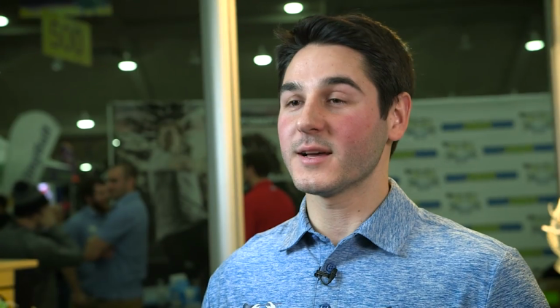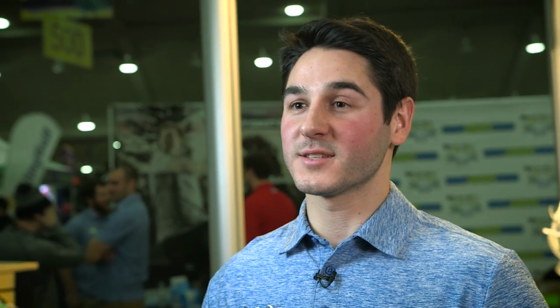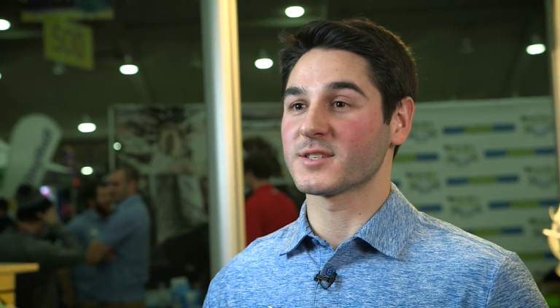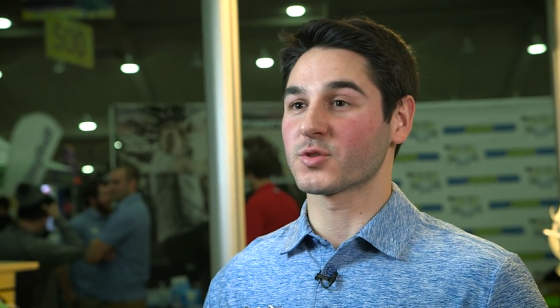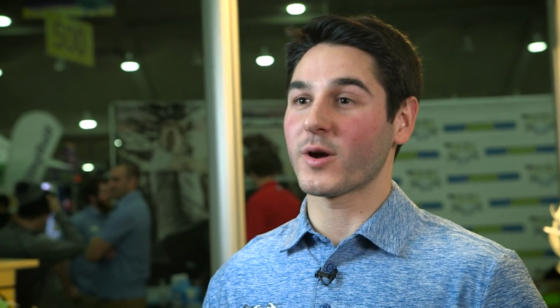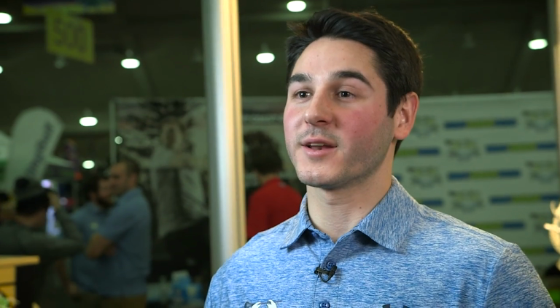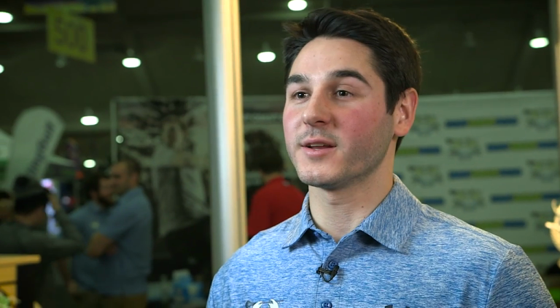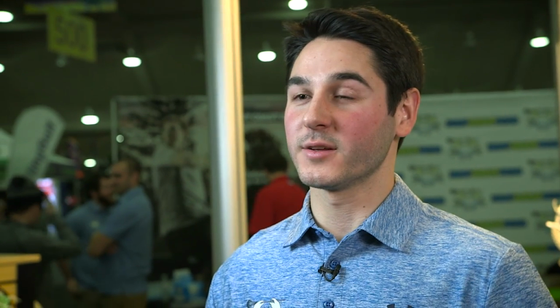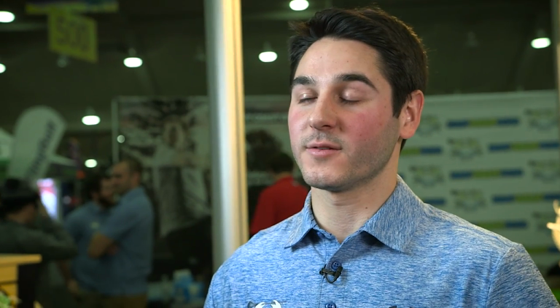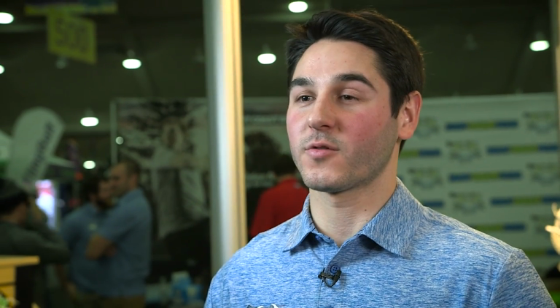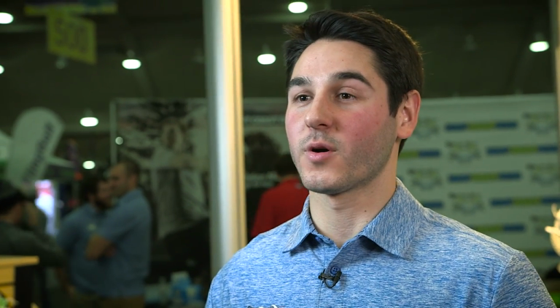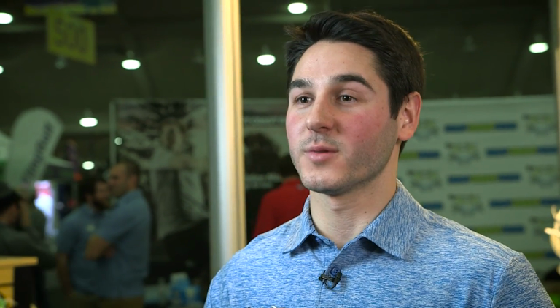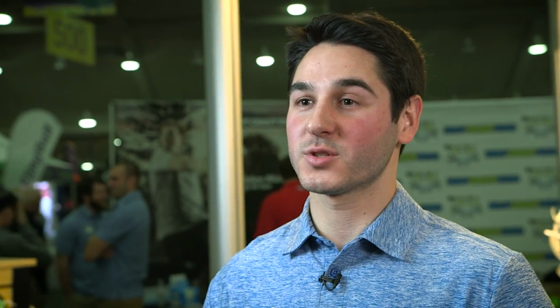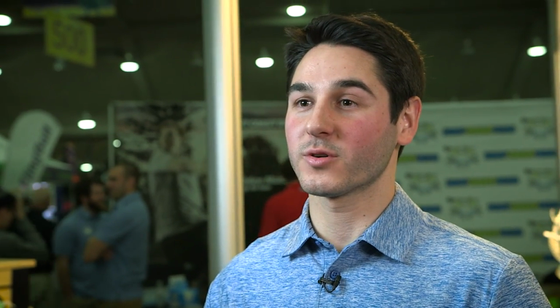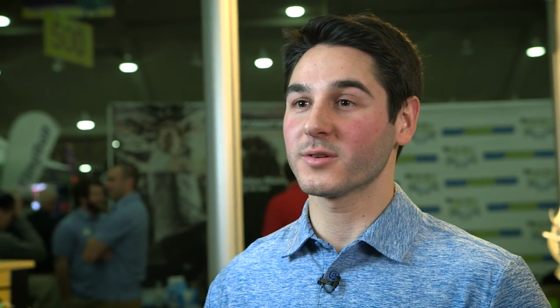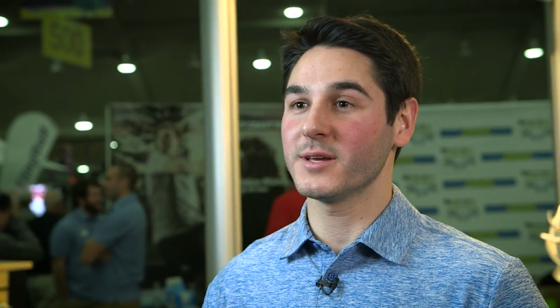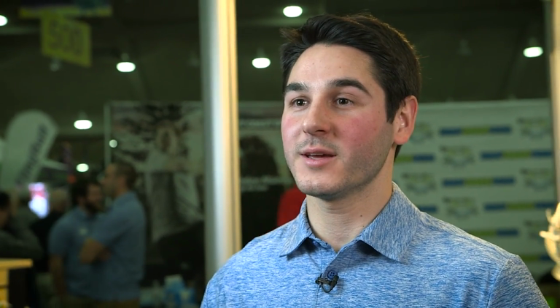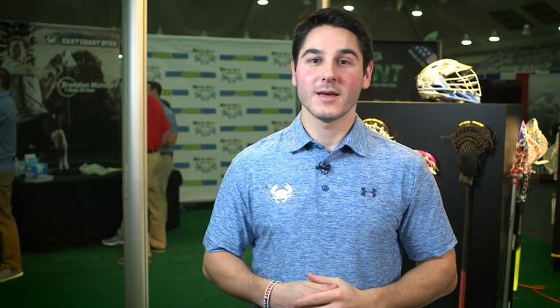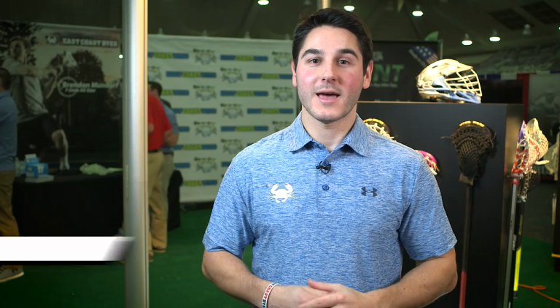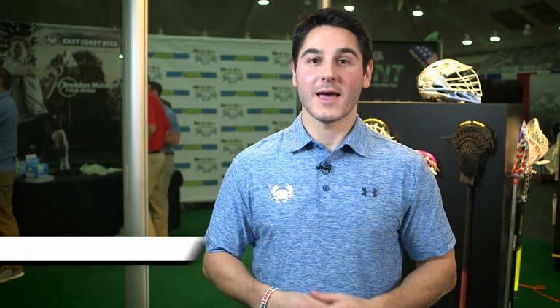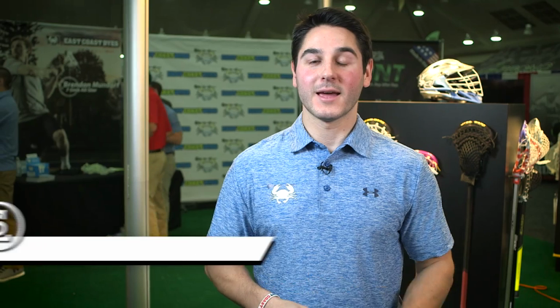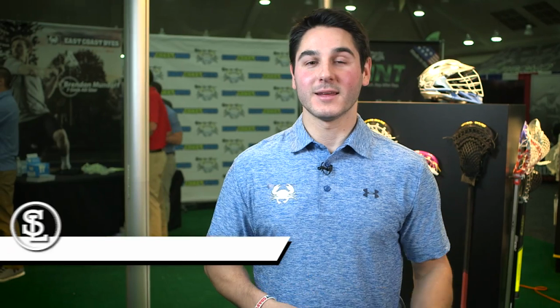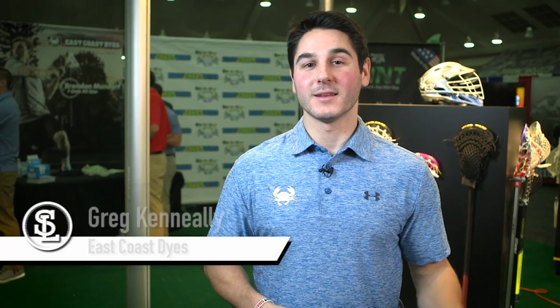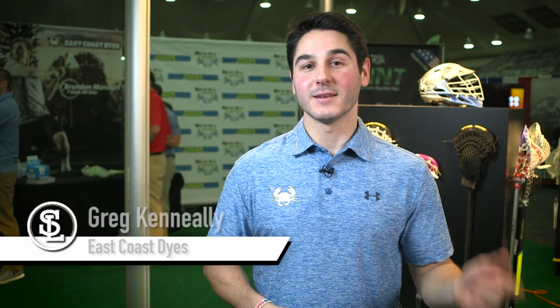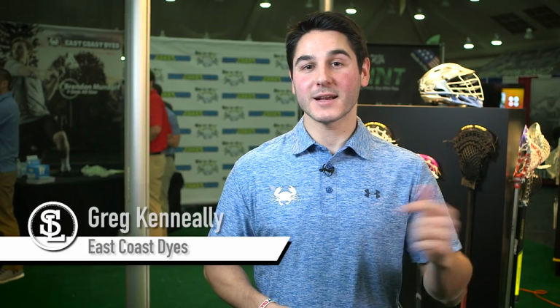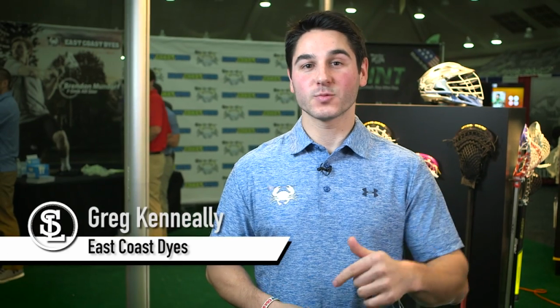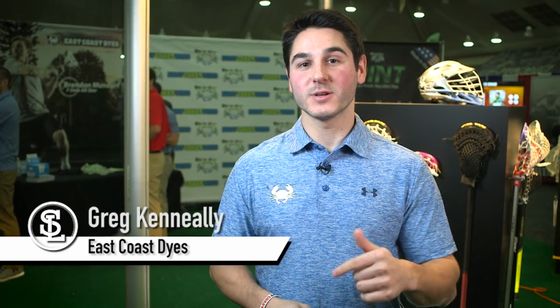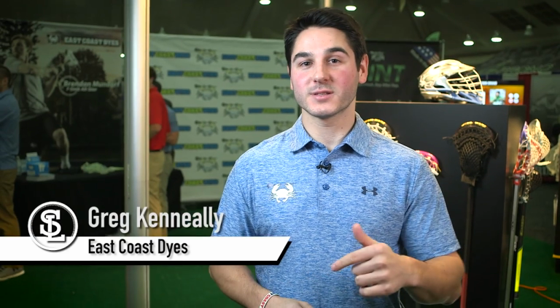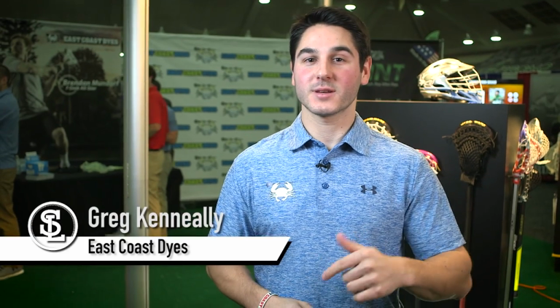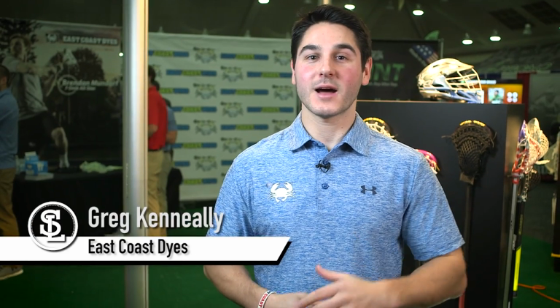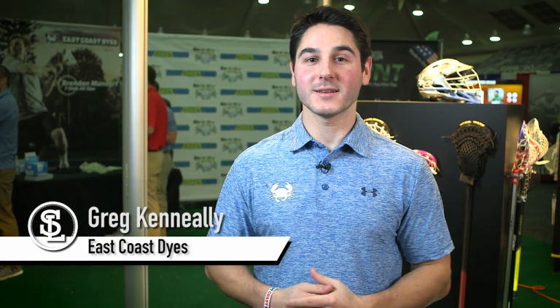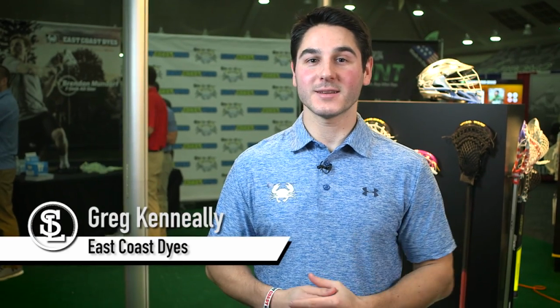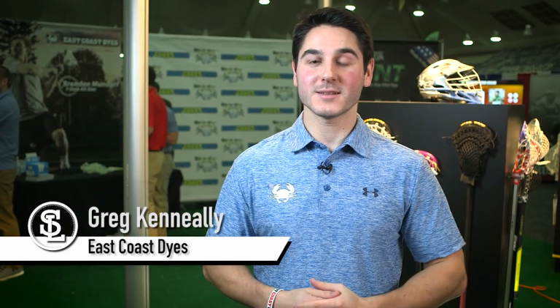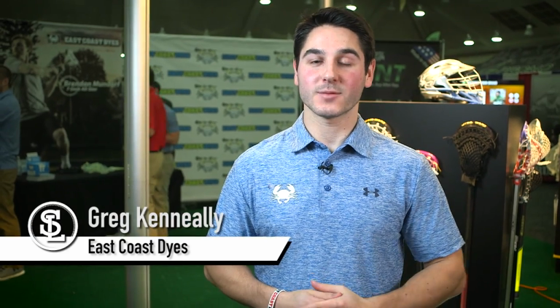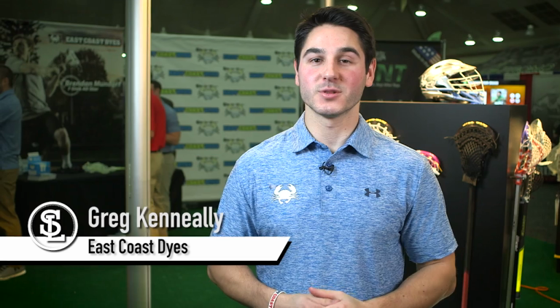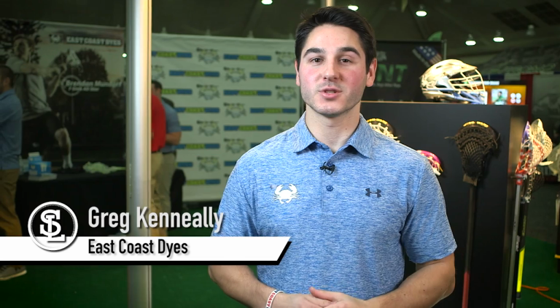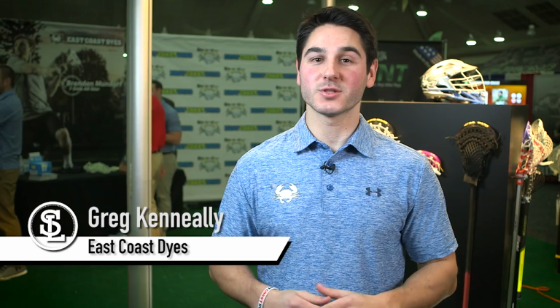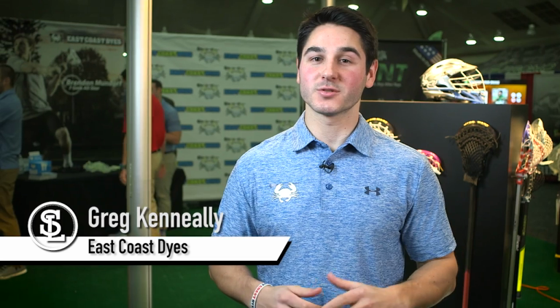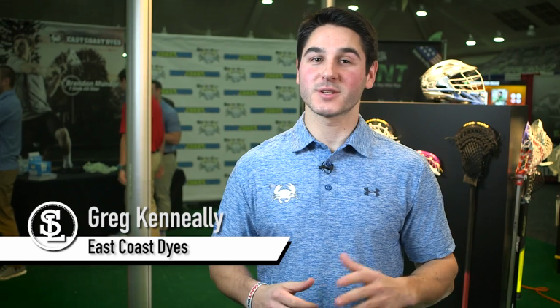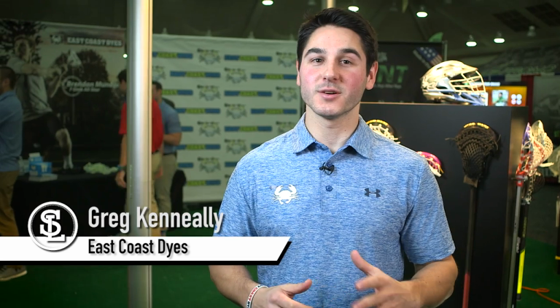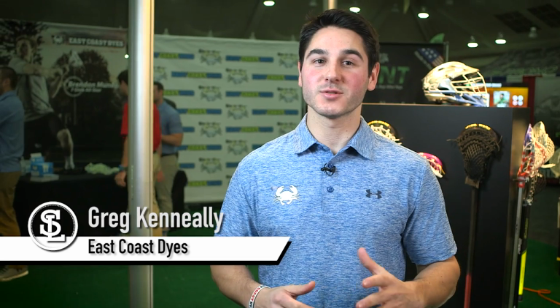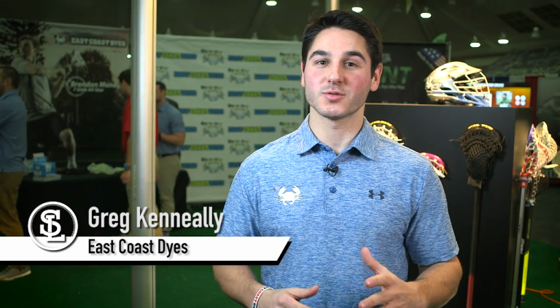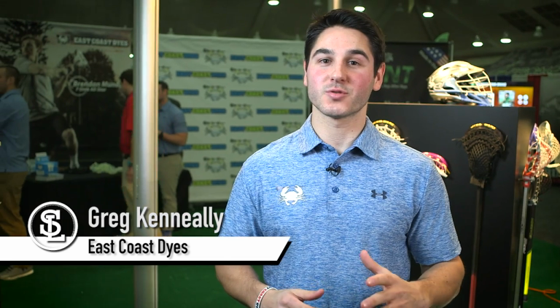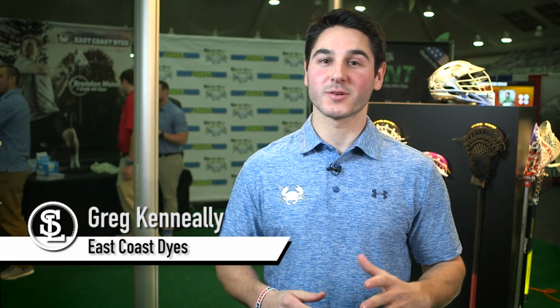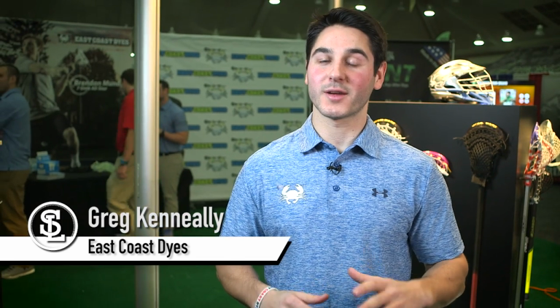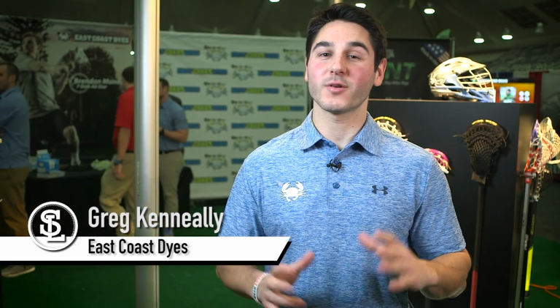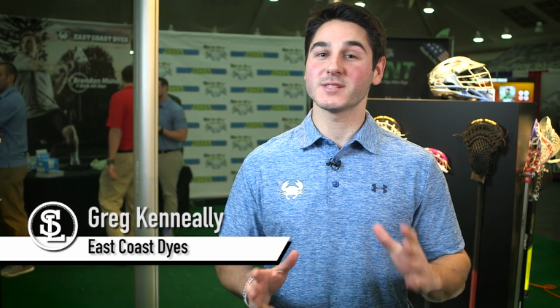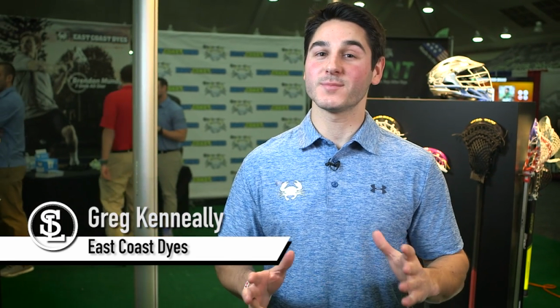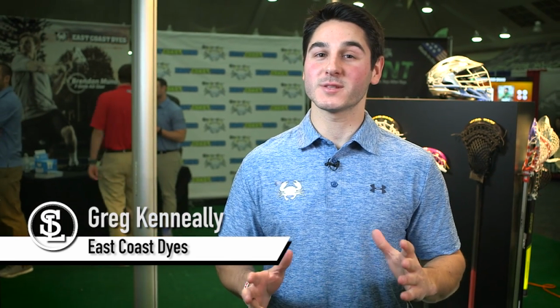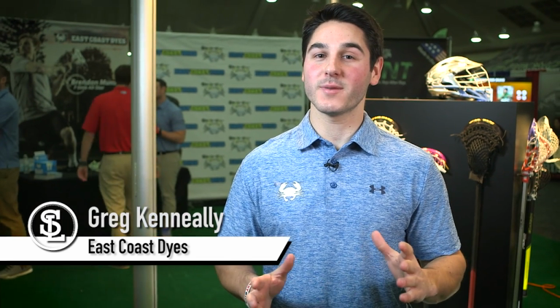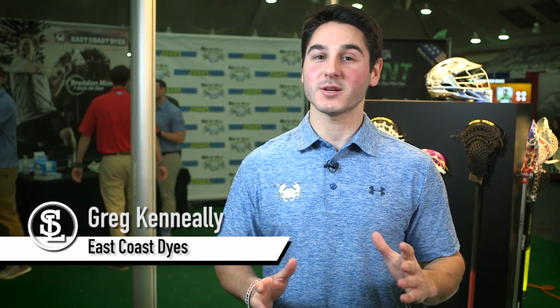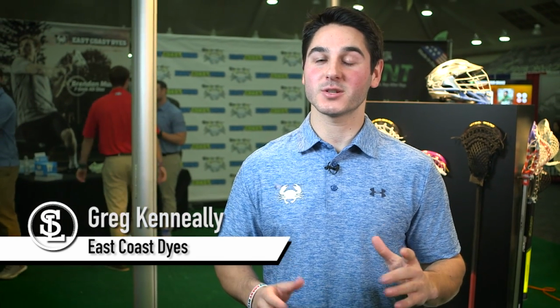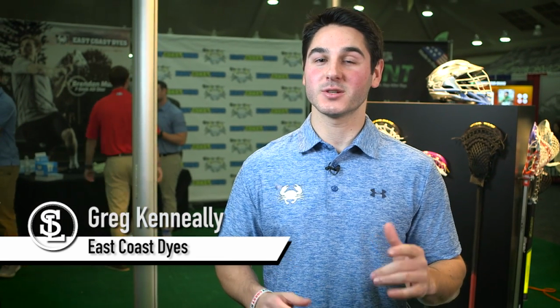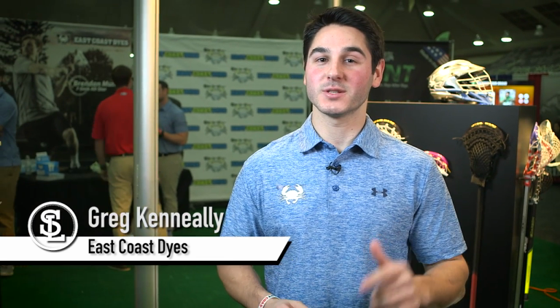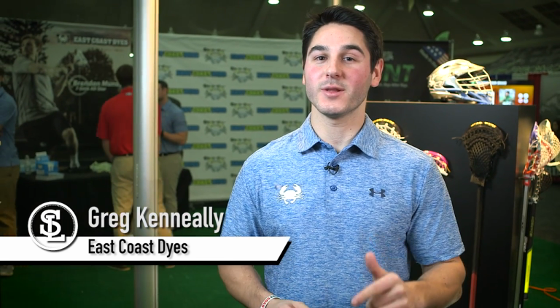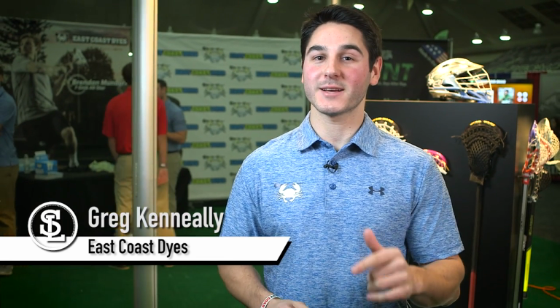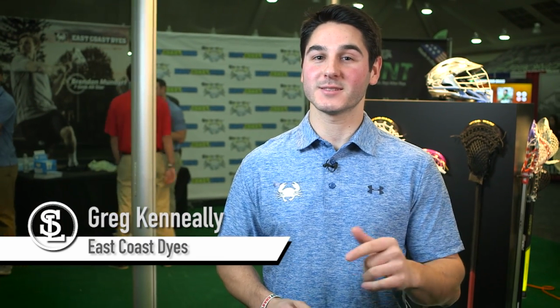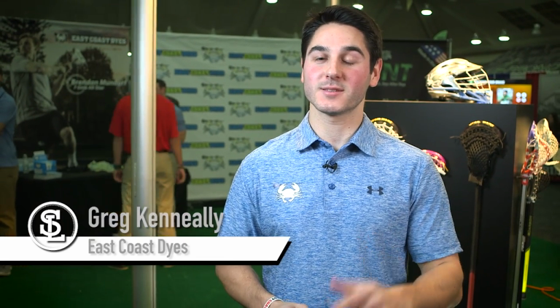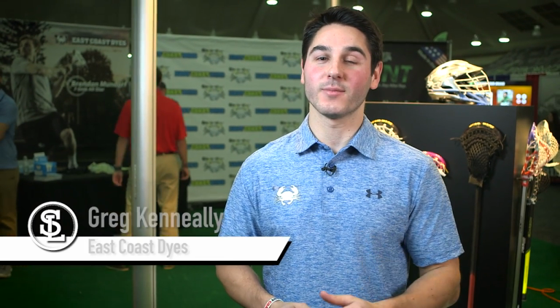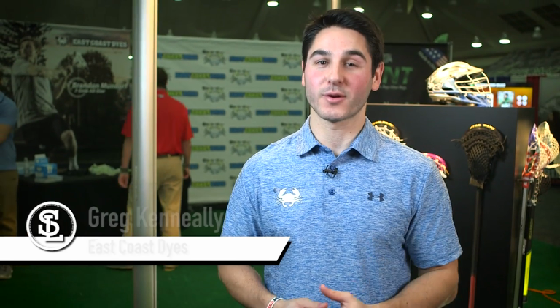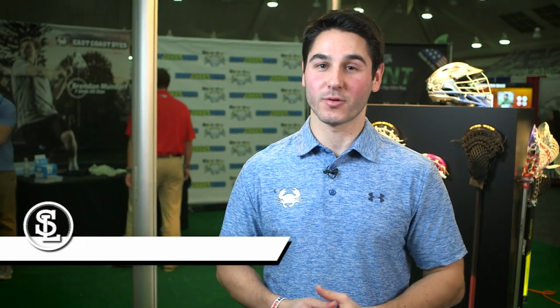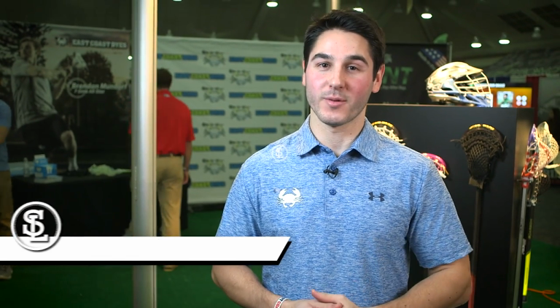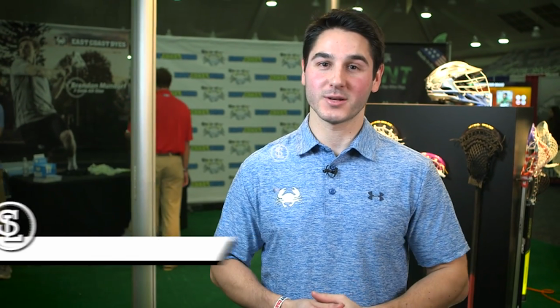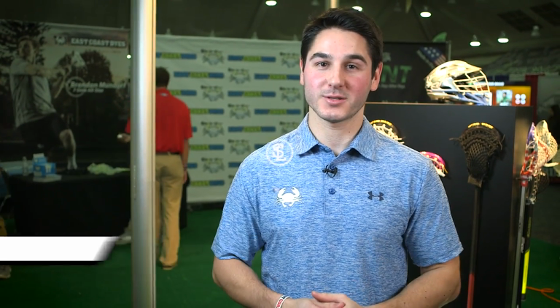Greg Keneally from String League here — in next week's contest, he'll be judging your skills on stringing a crazy piece of mesh: Gemlaxis micromesh.